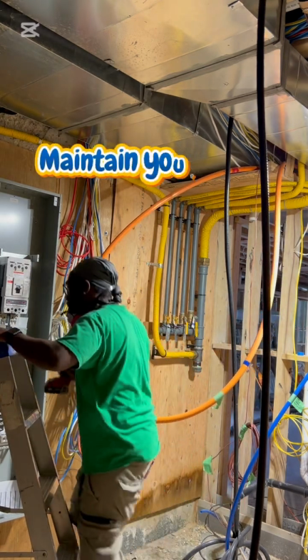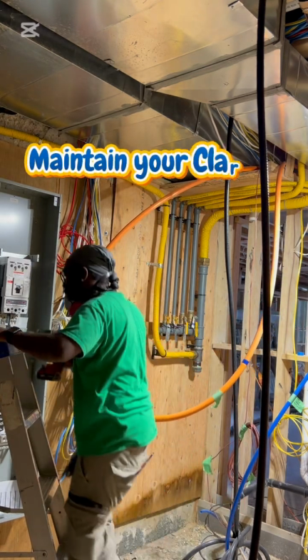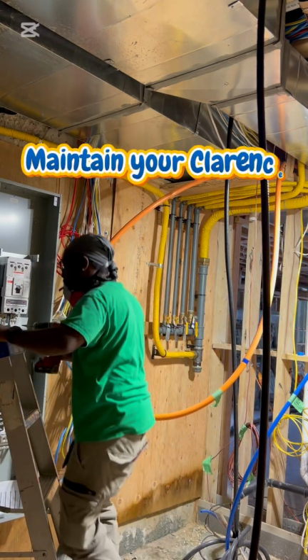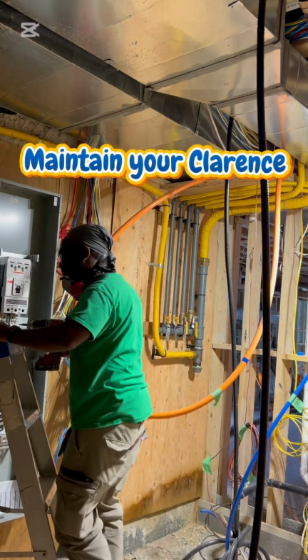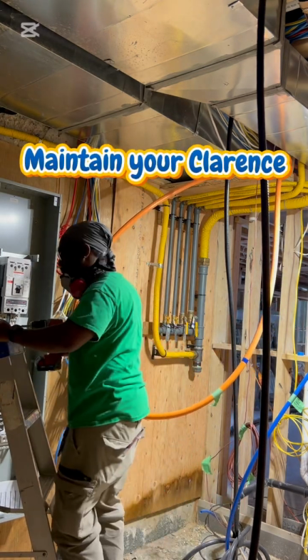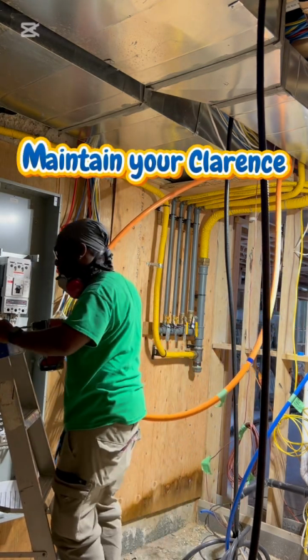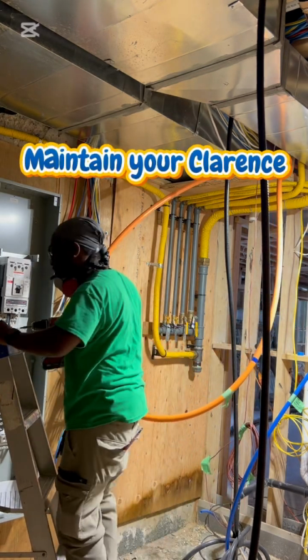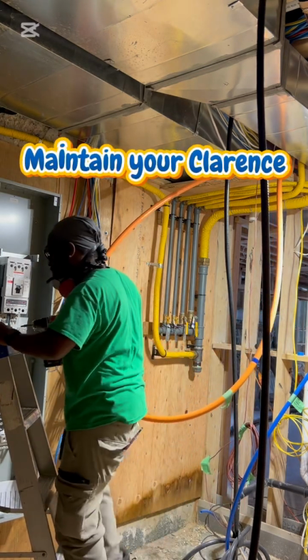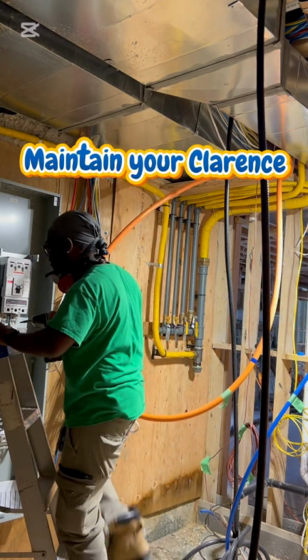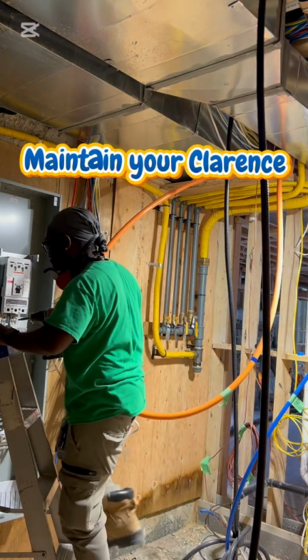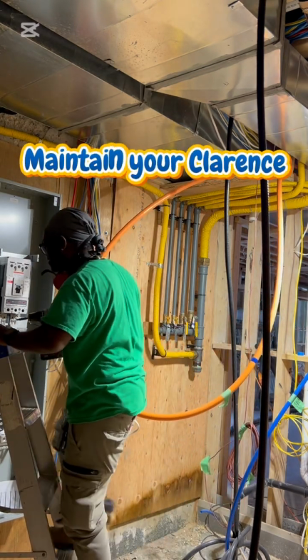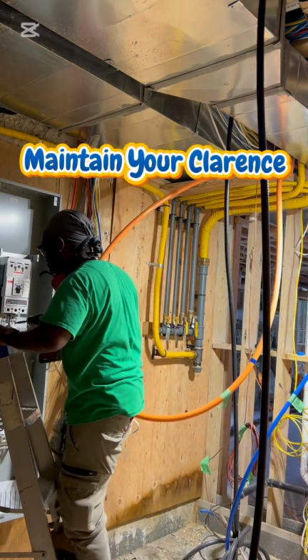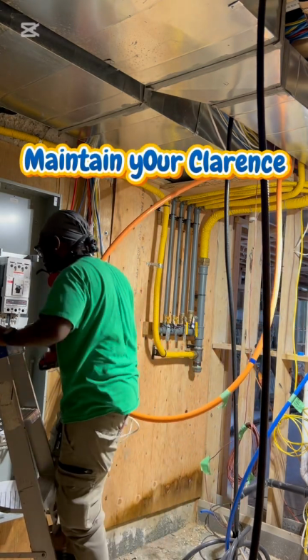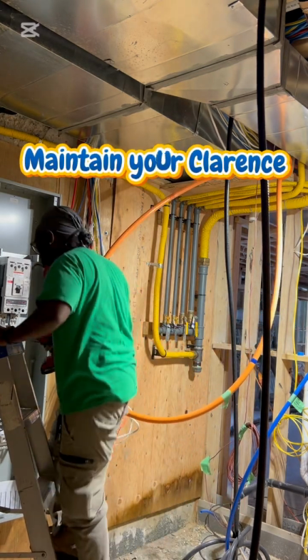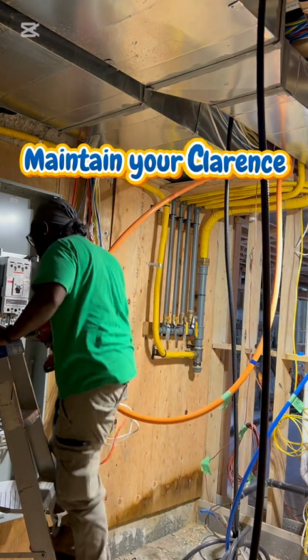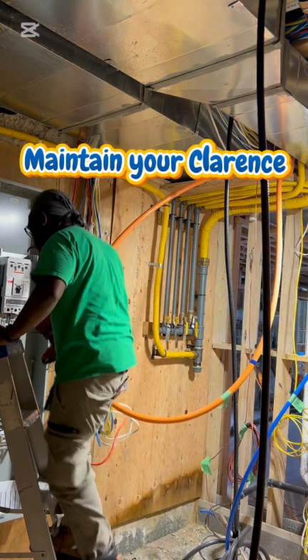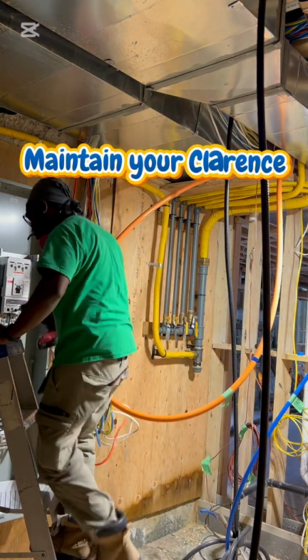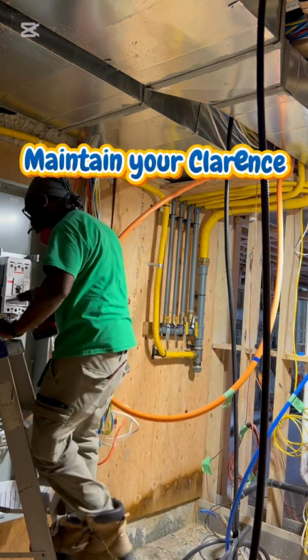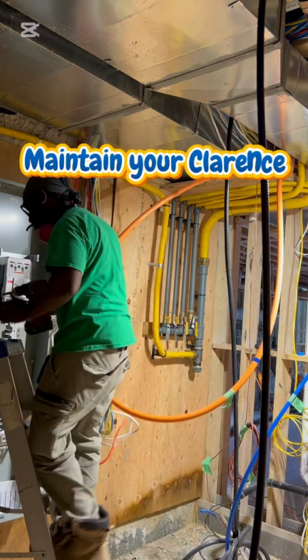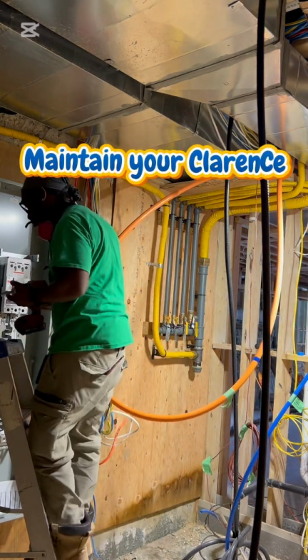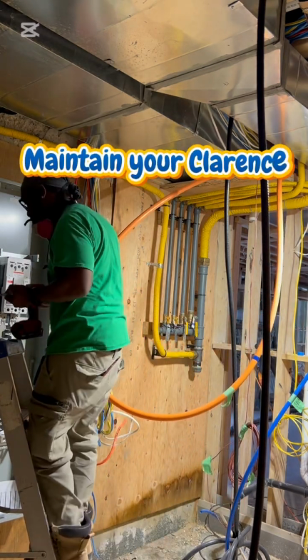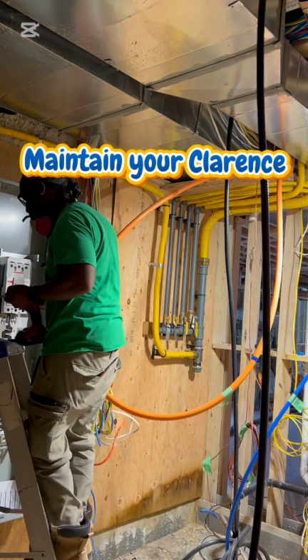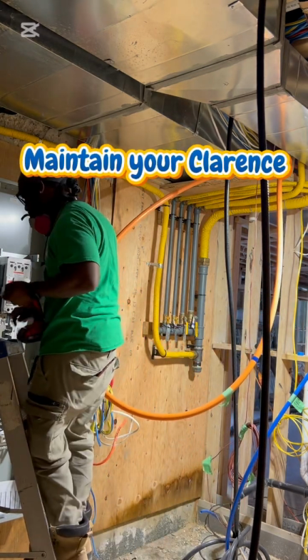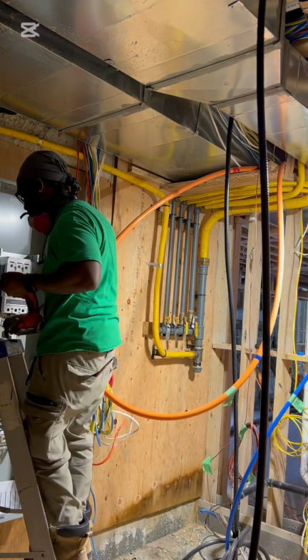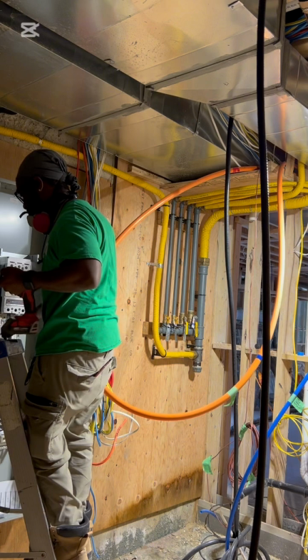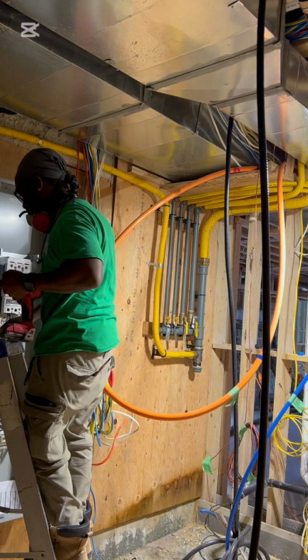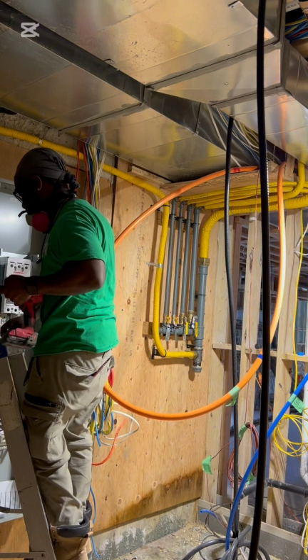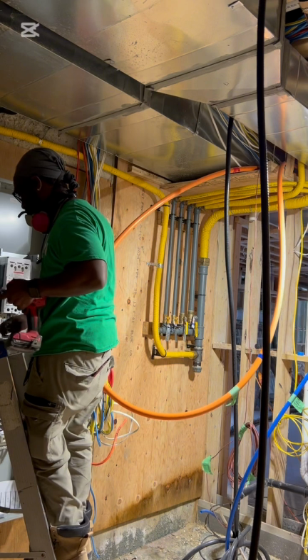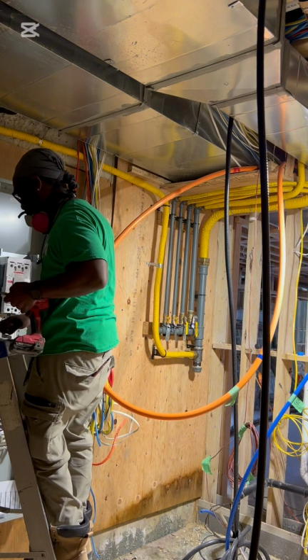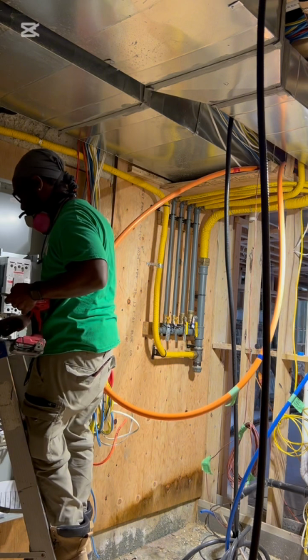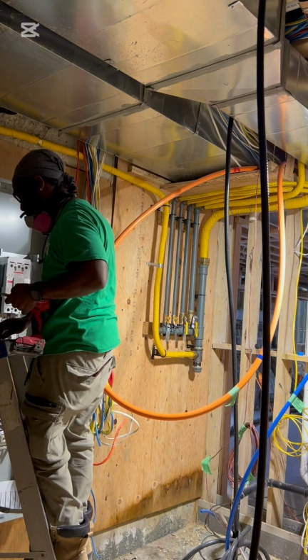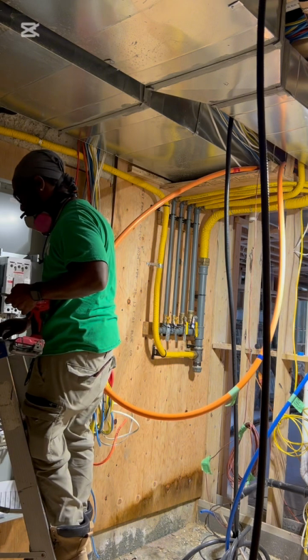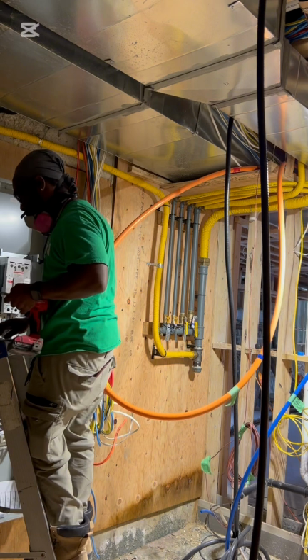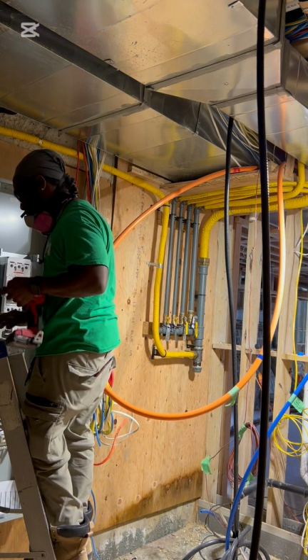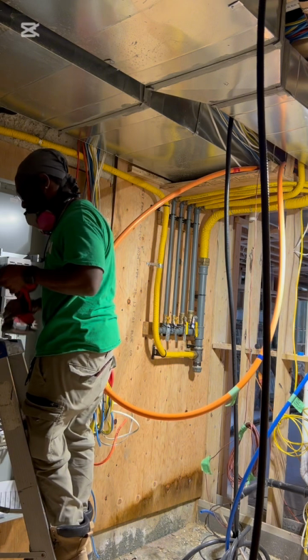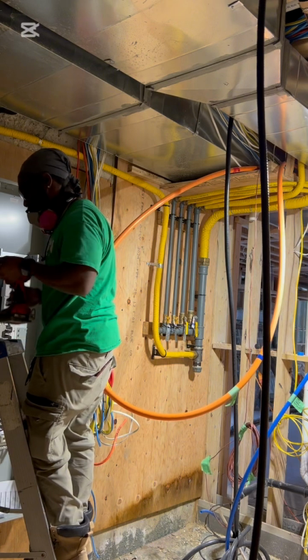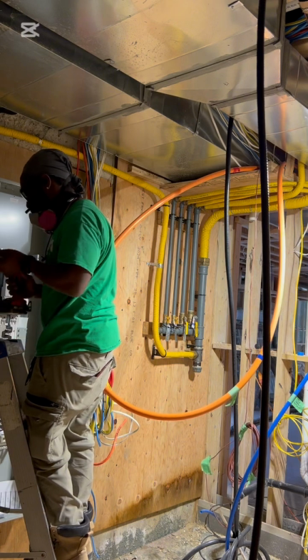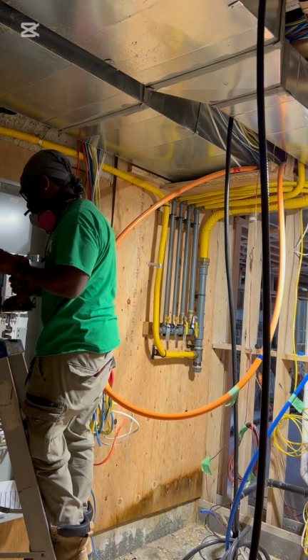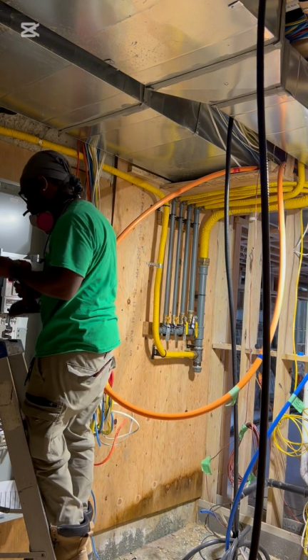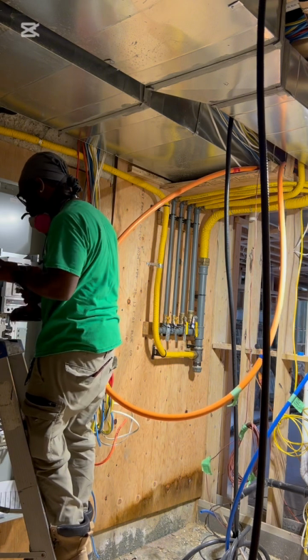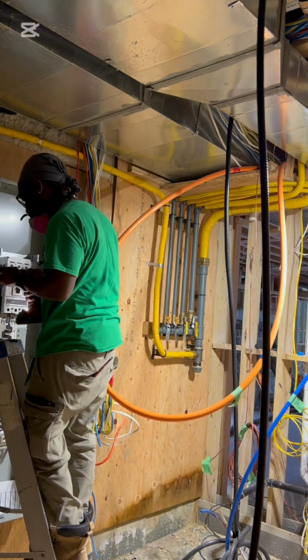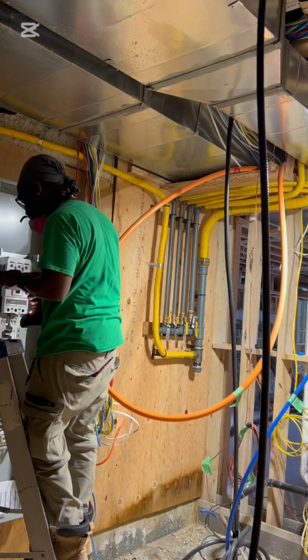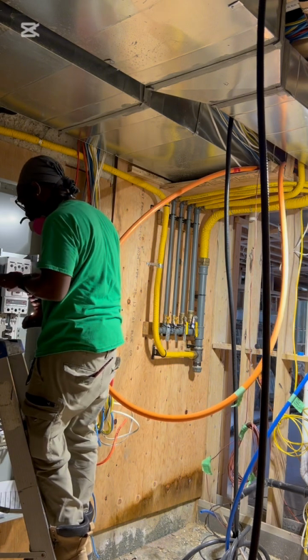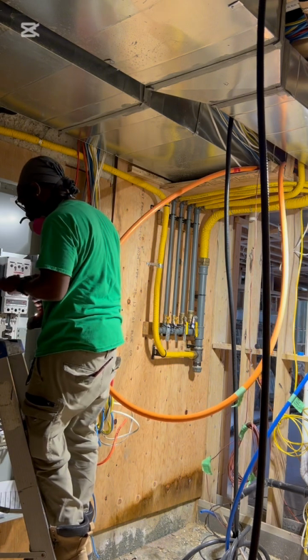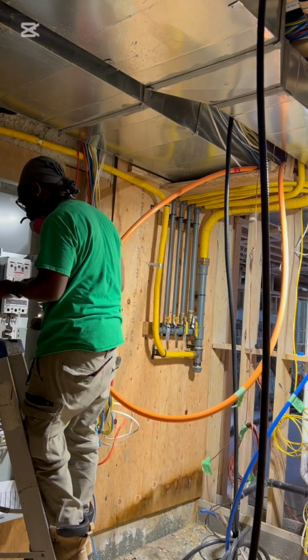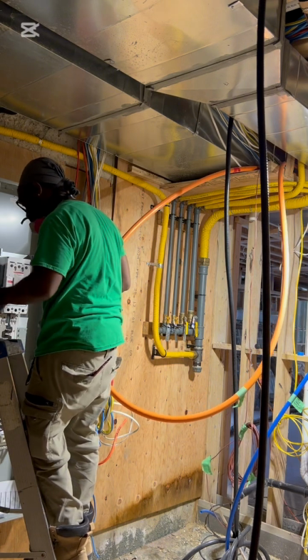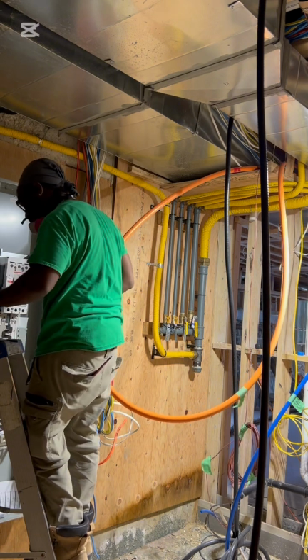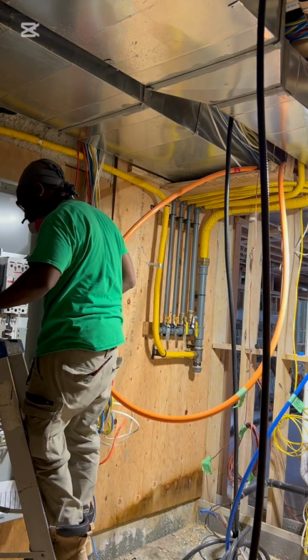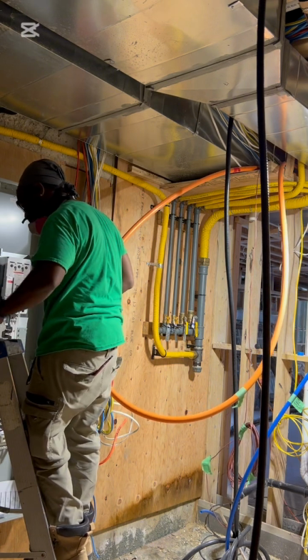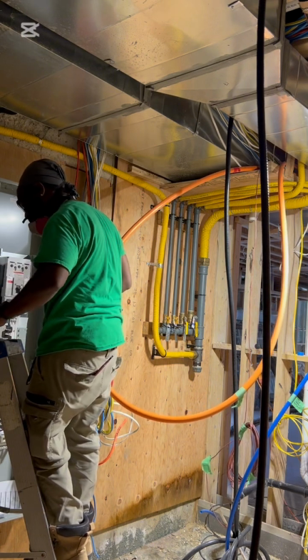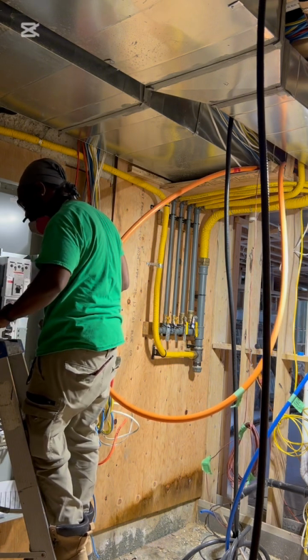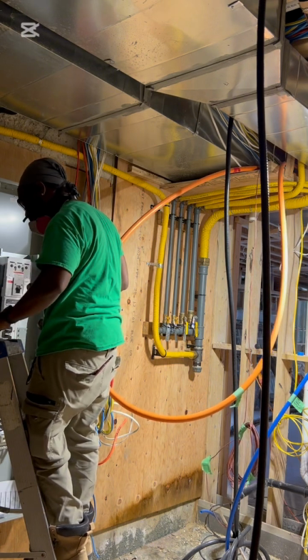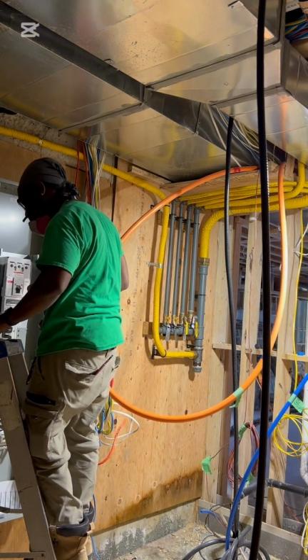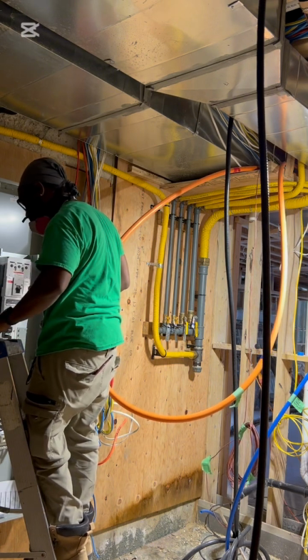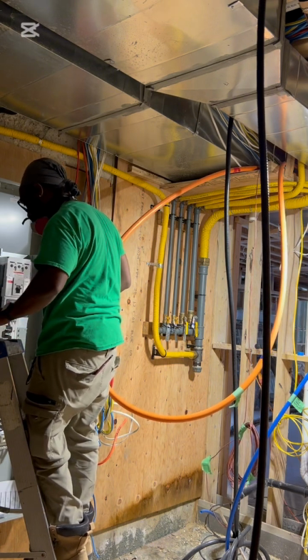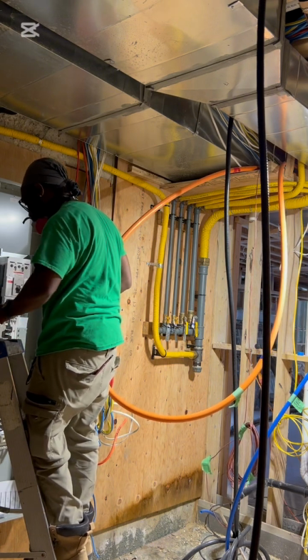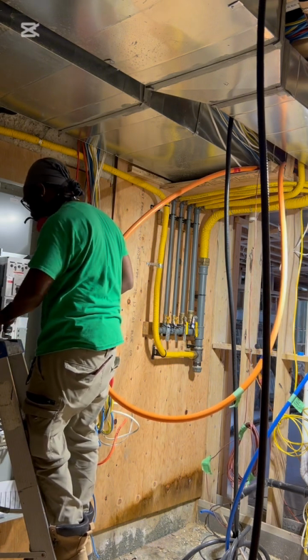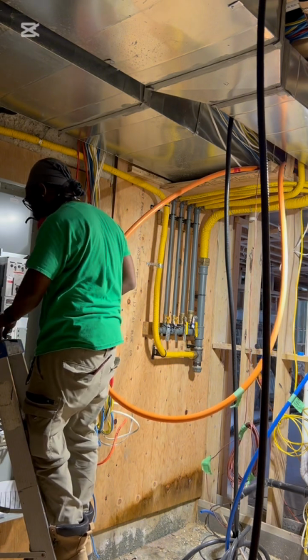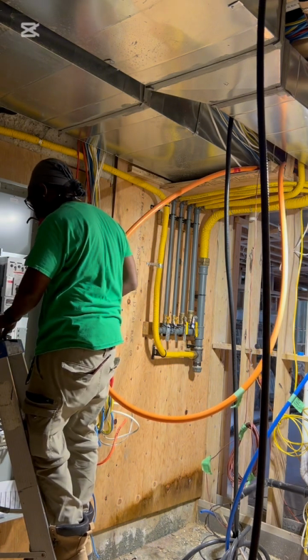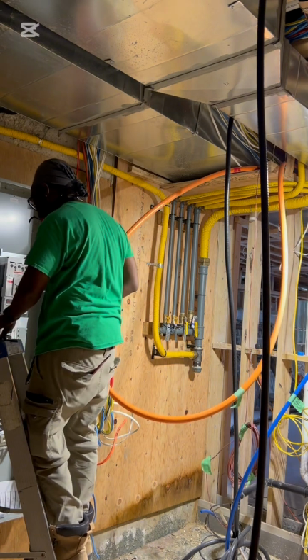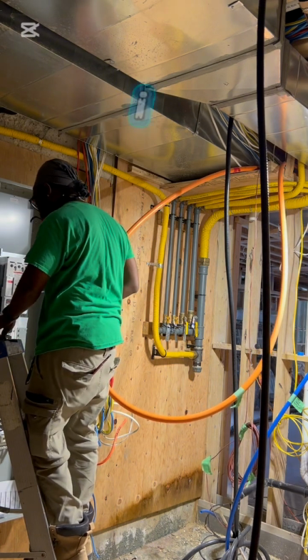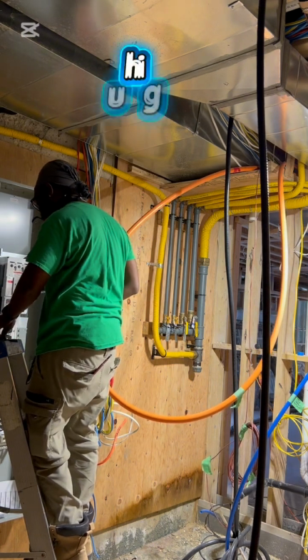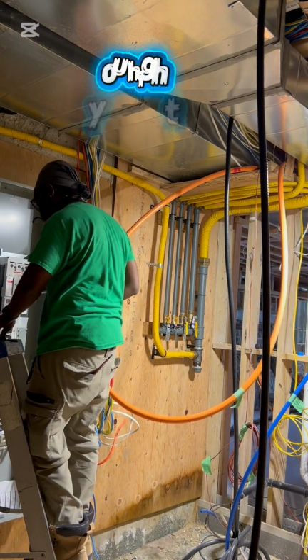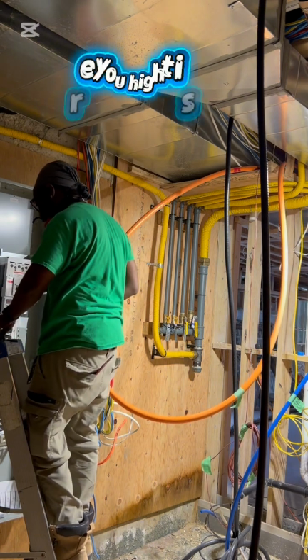Homeowners, apprentices, electricians — you're going to learn something today.